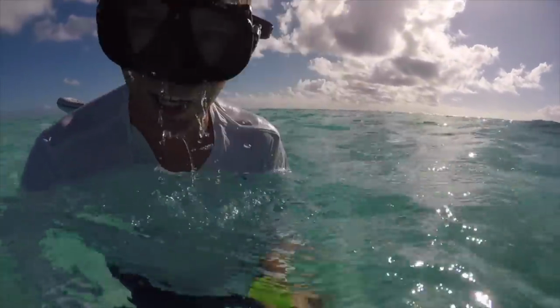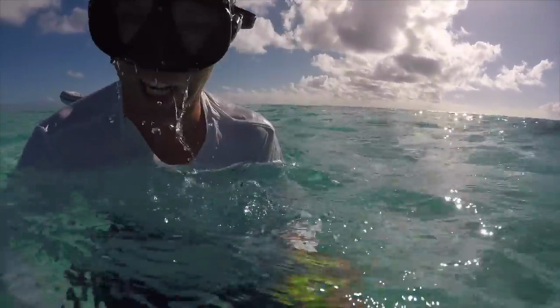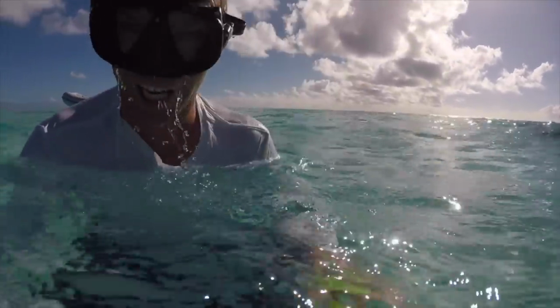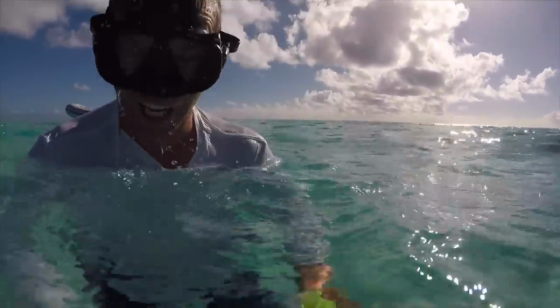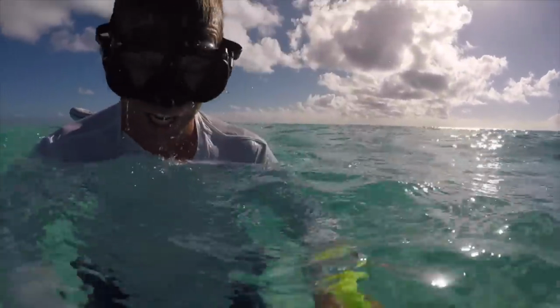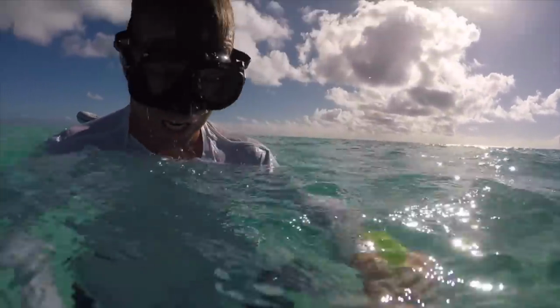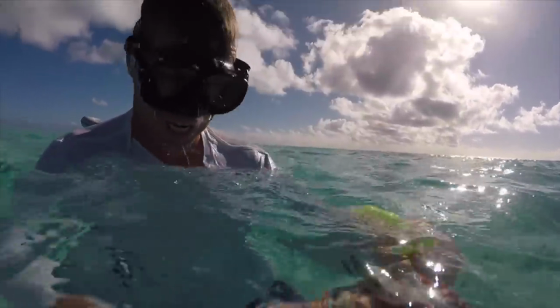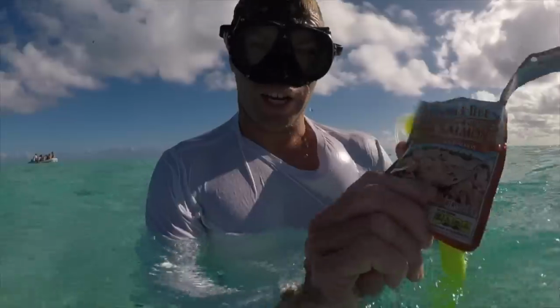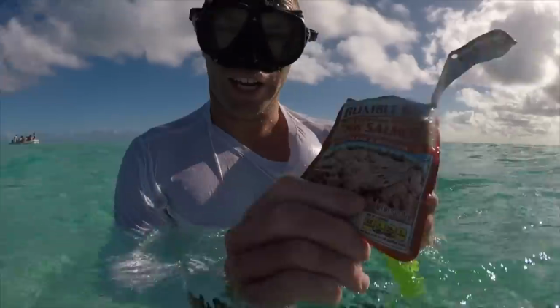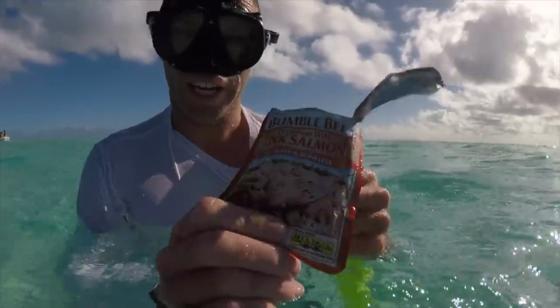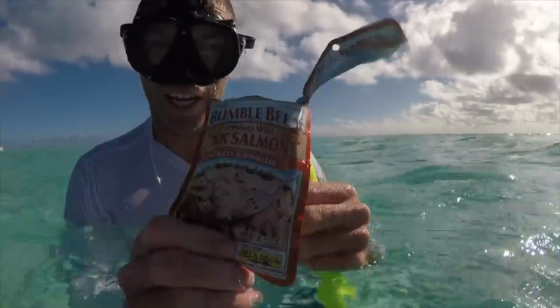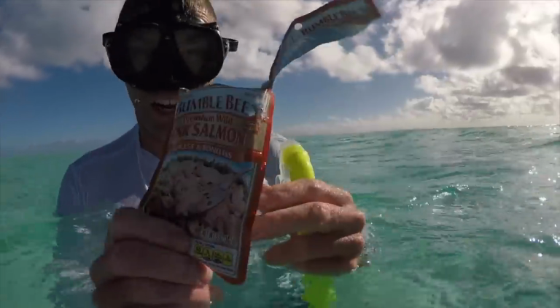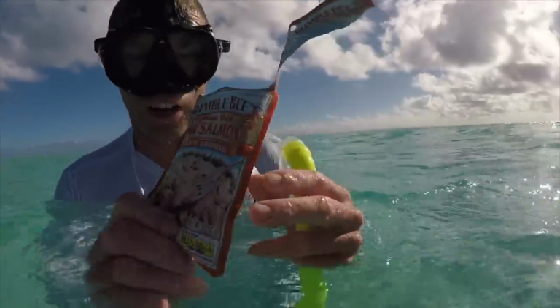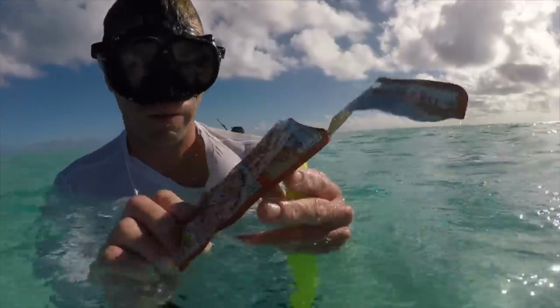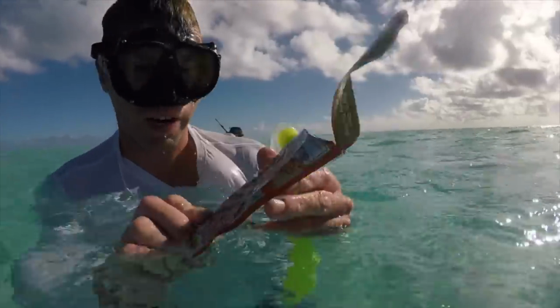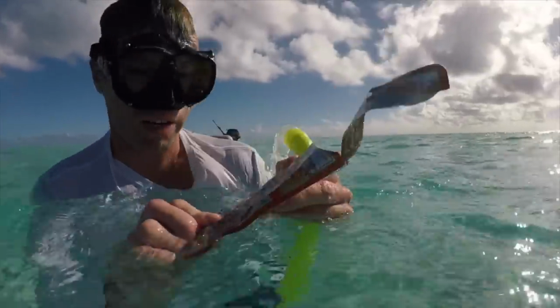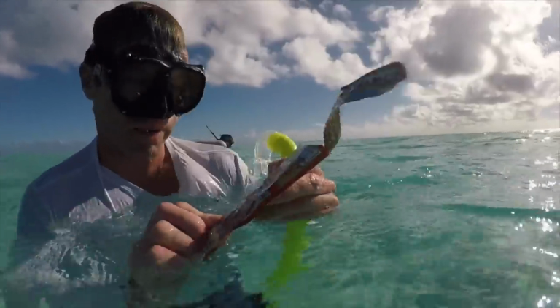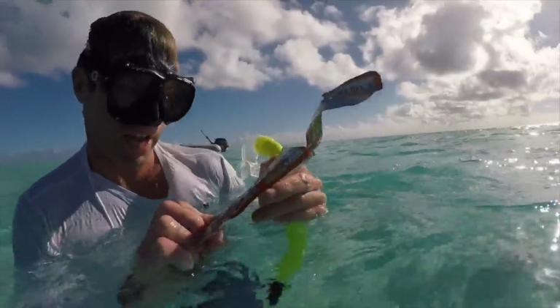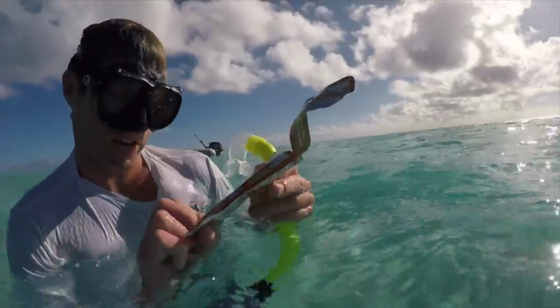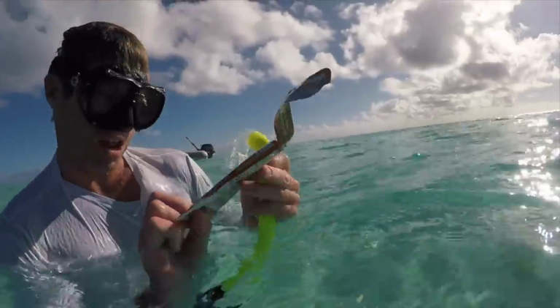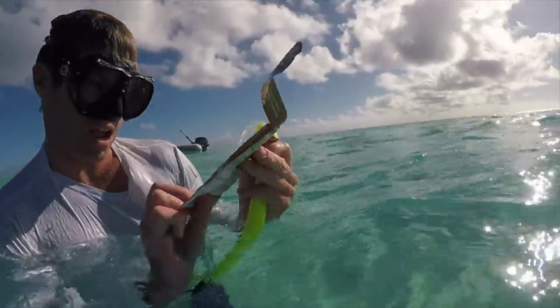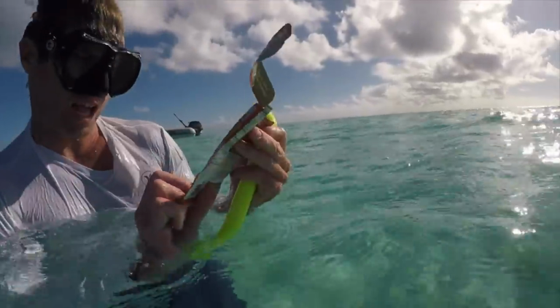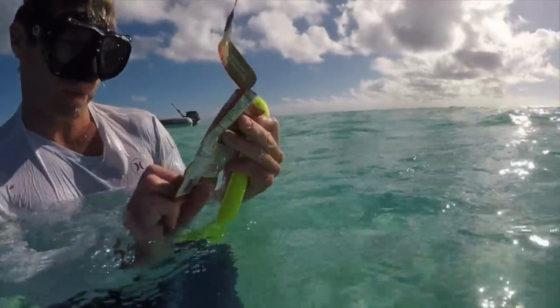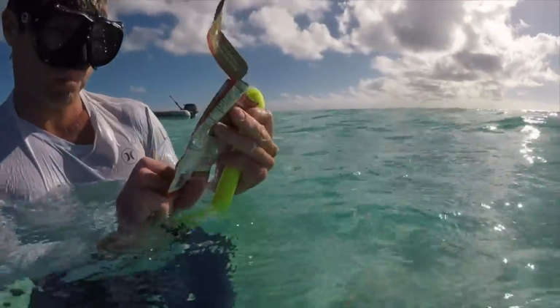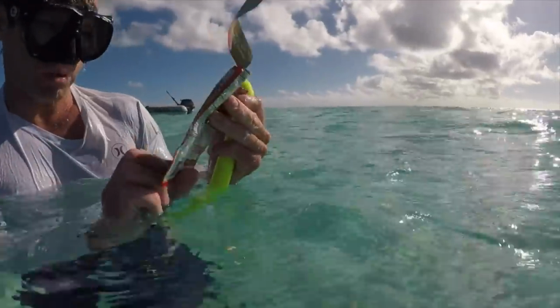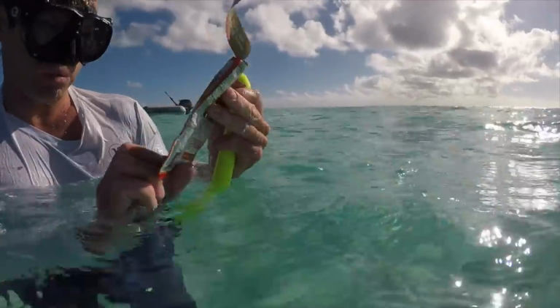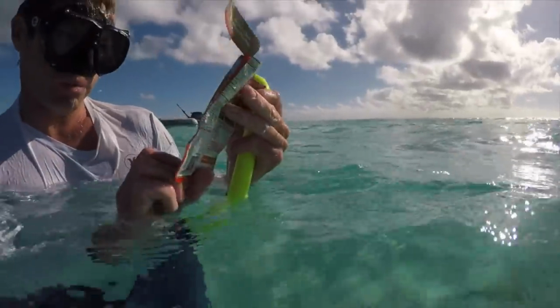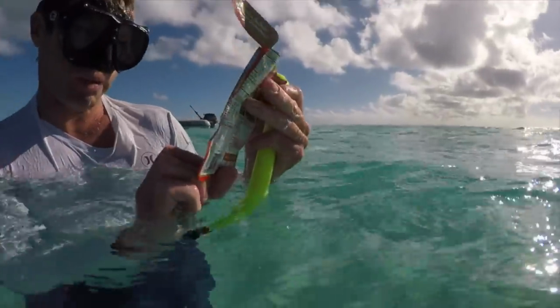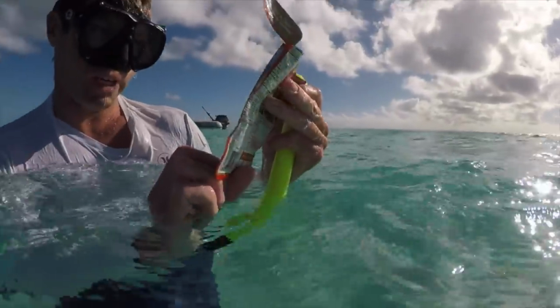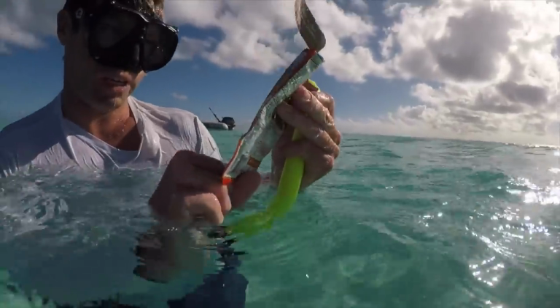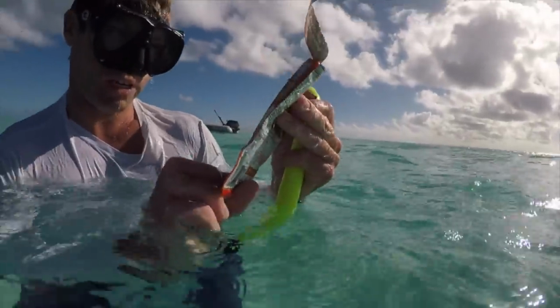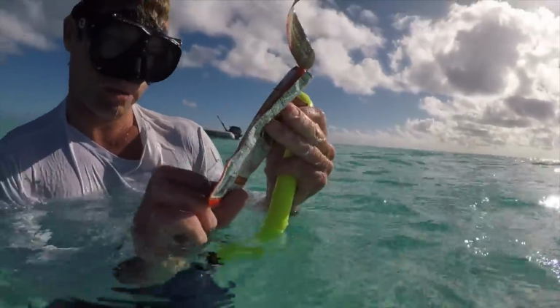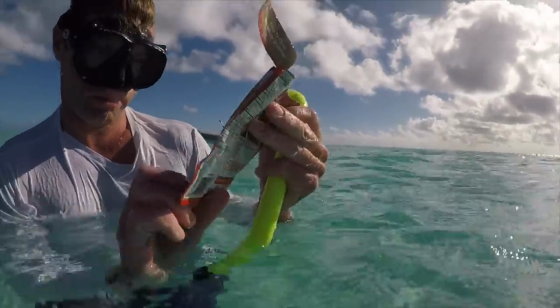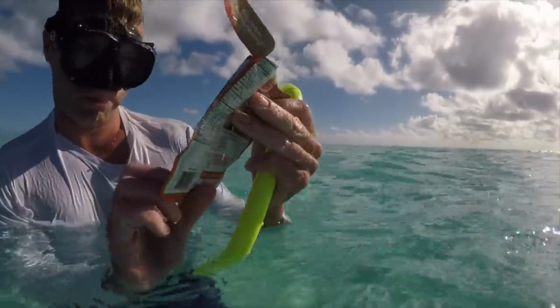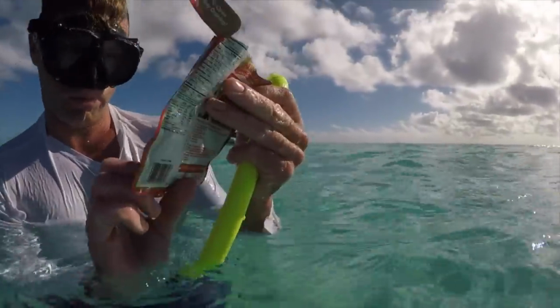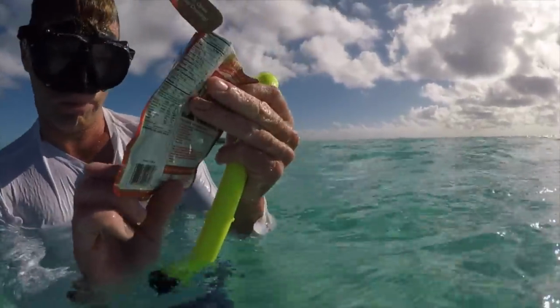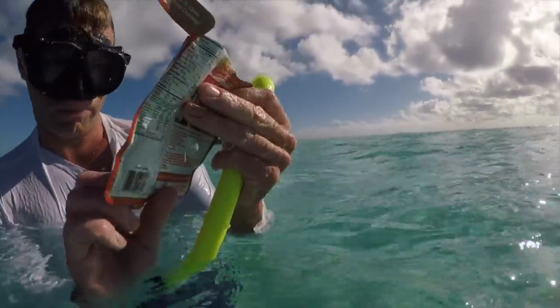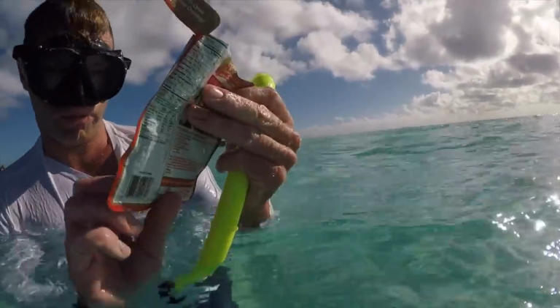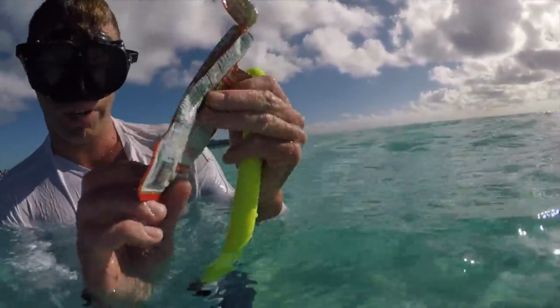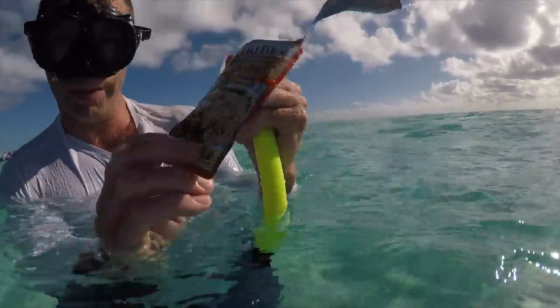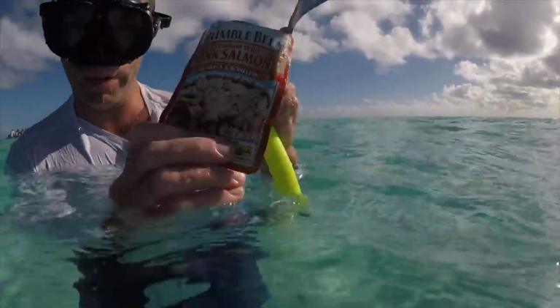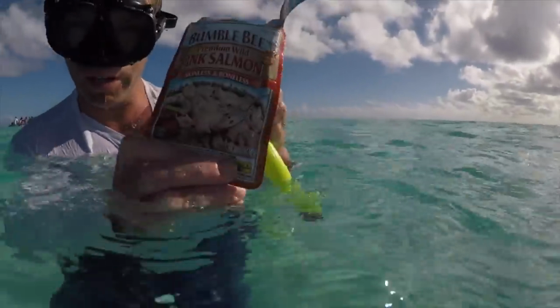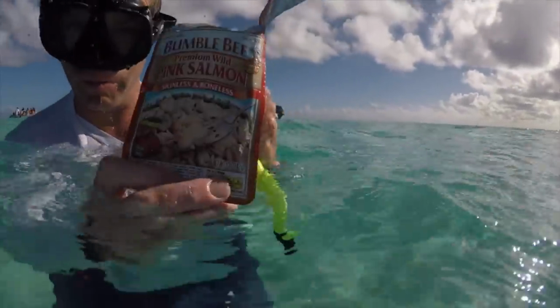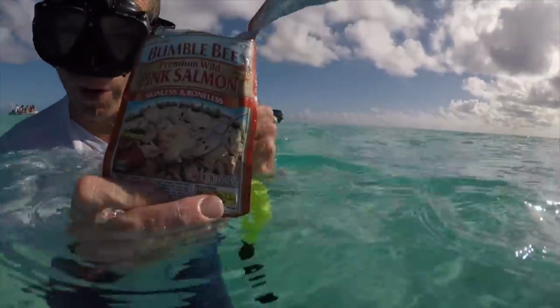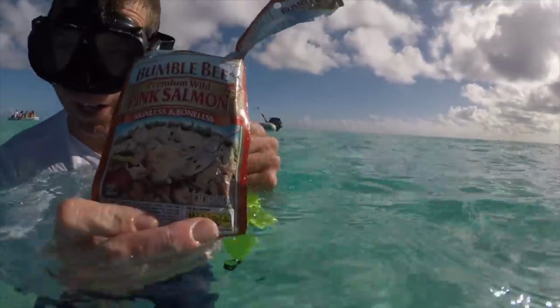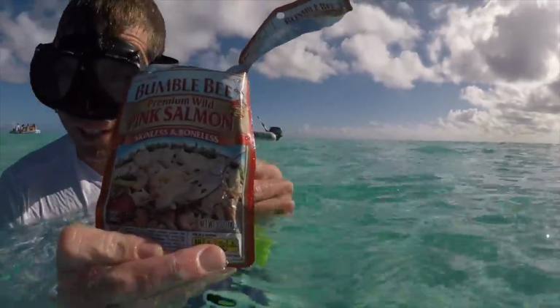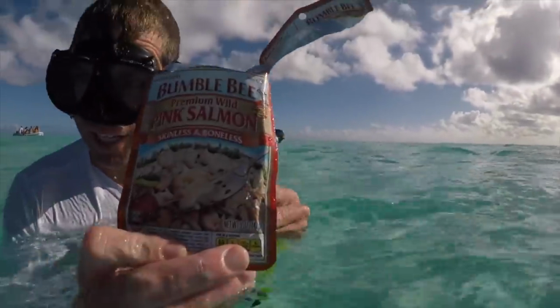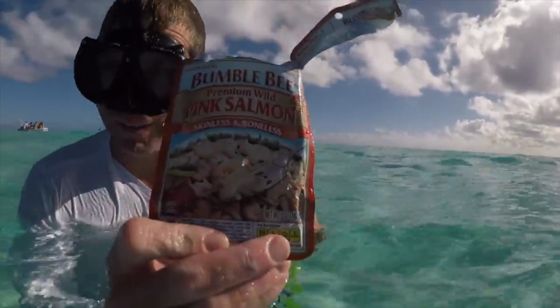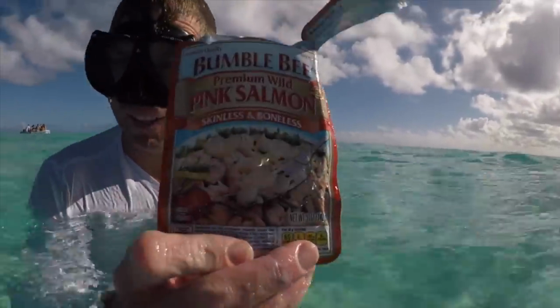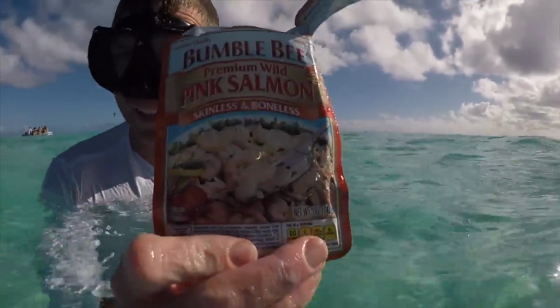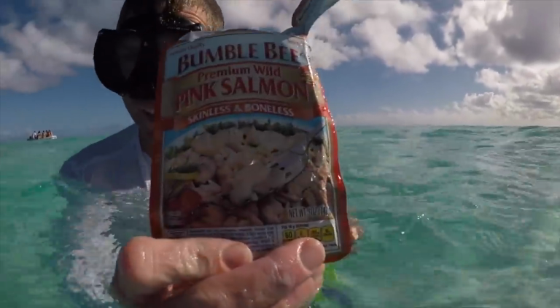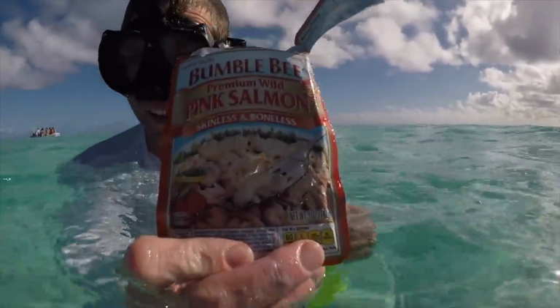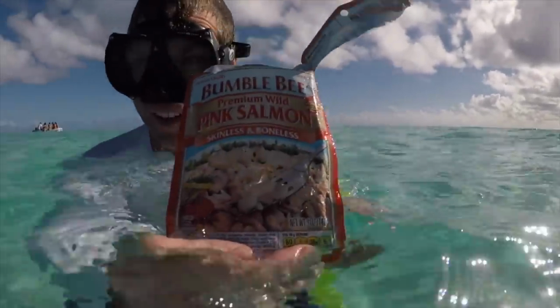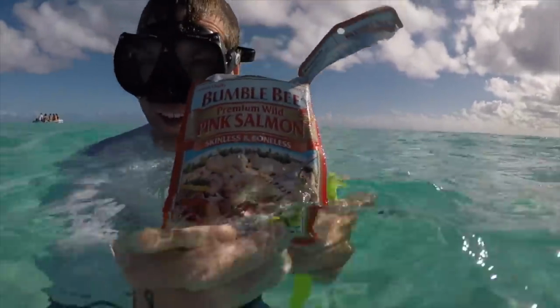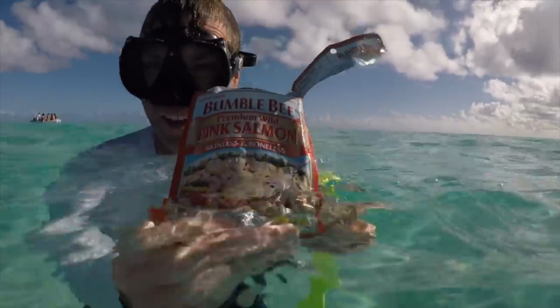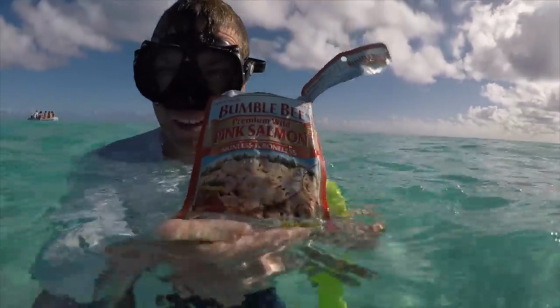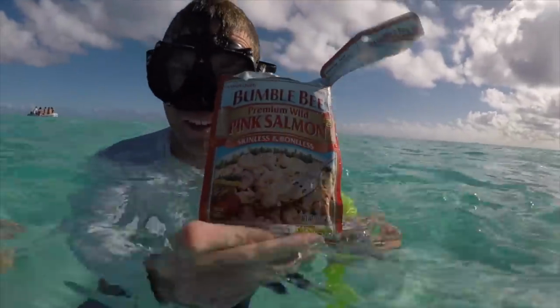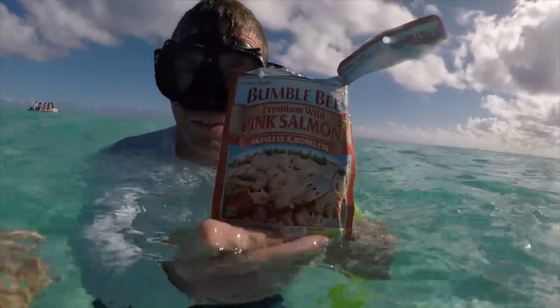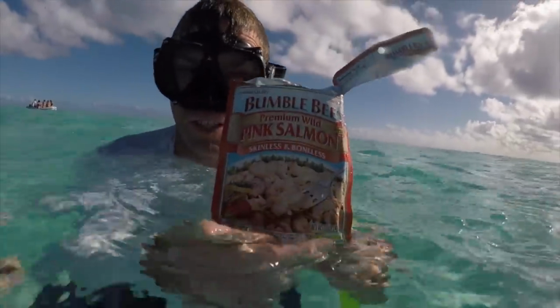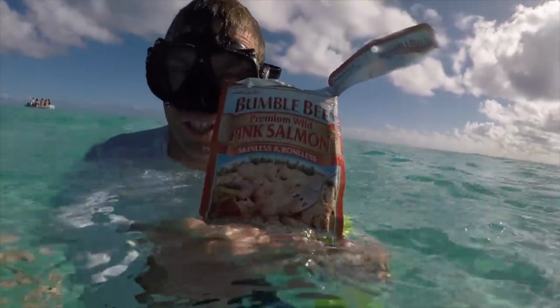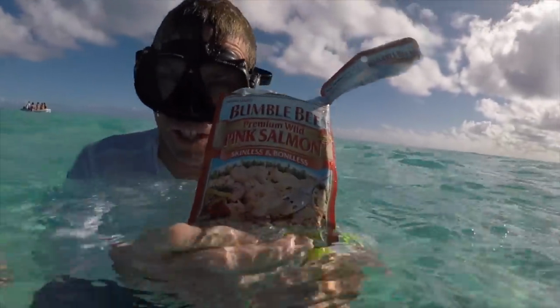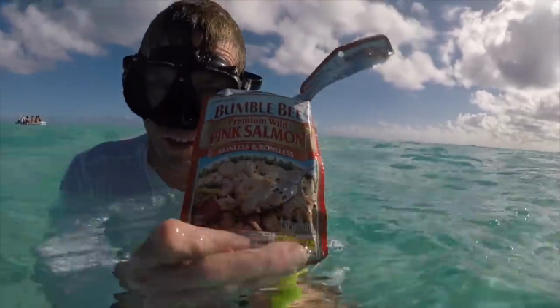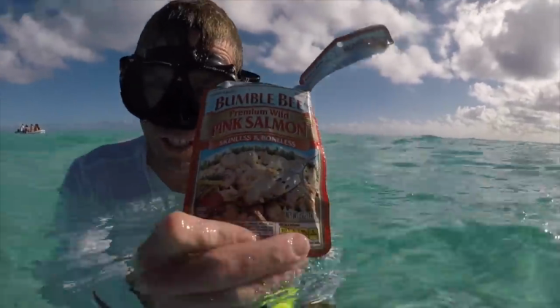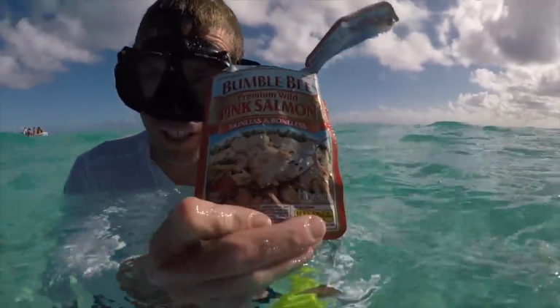I cannot recommend Bumblebee premium wild salmon for stingrays.